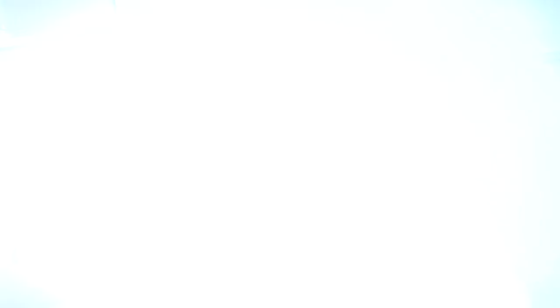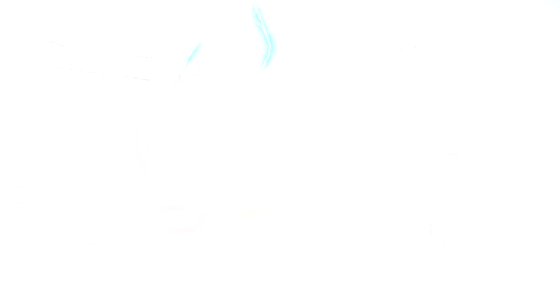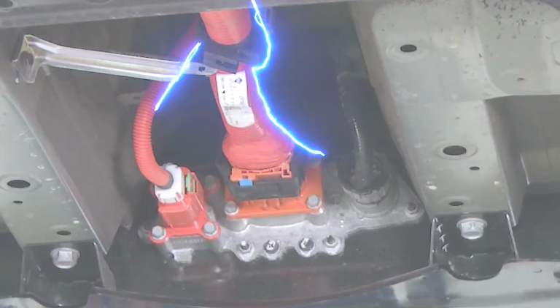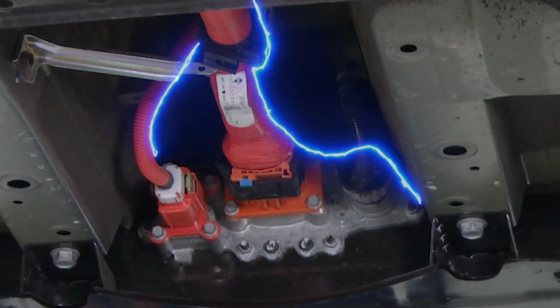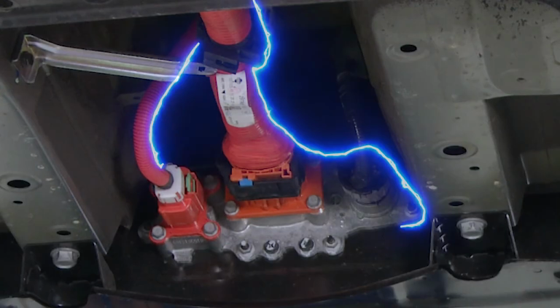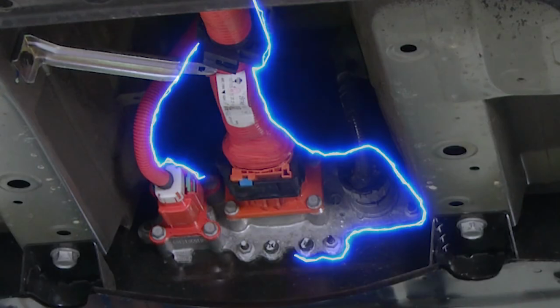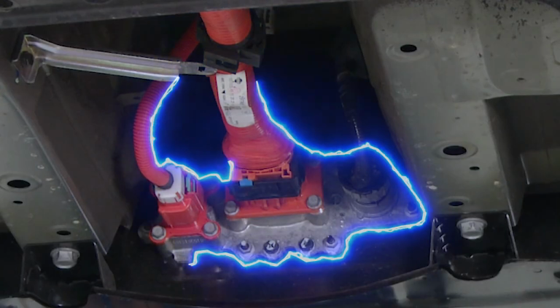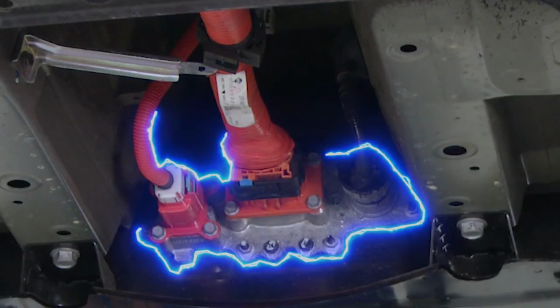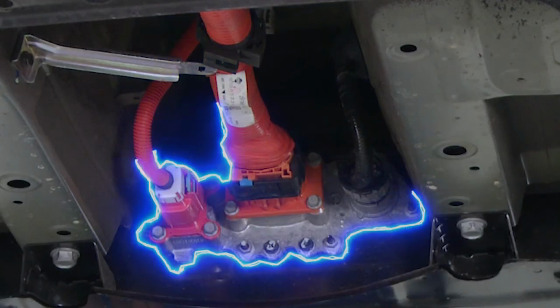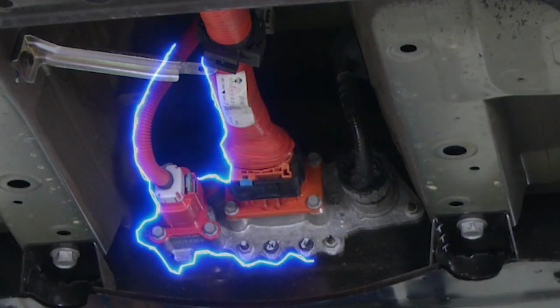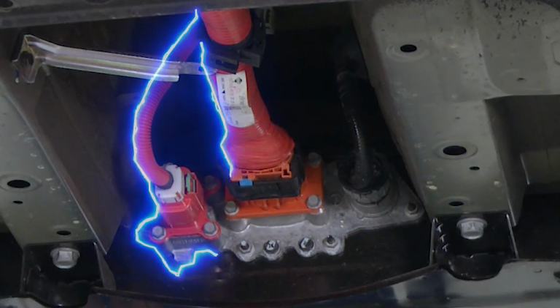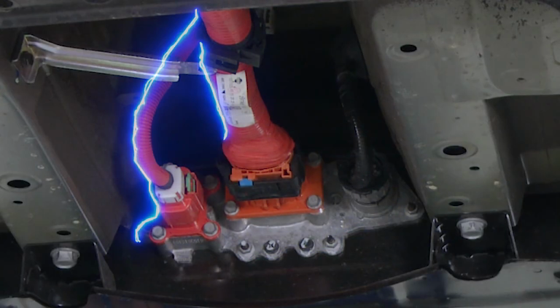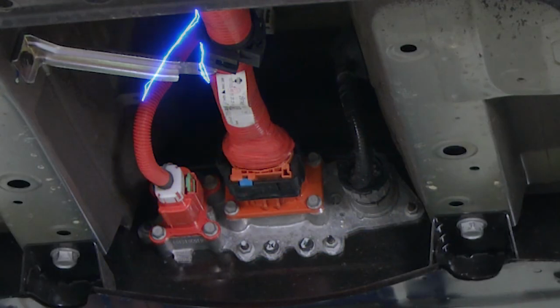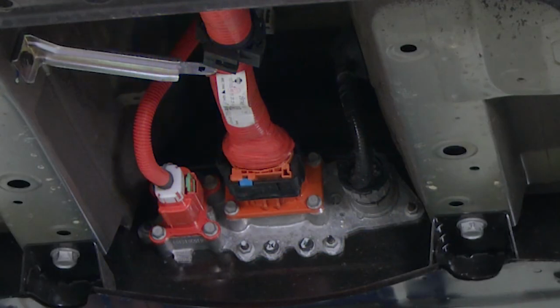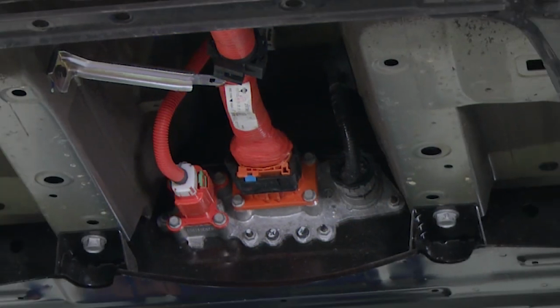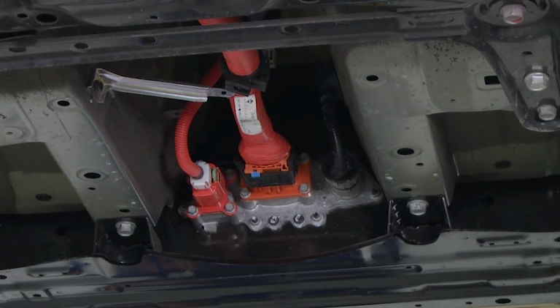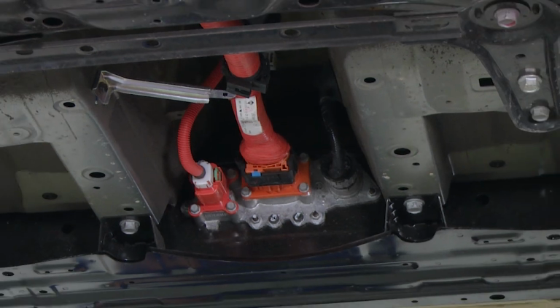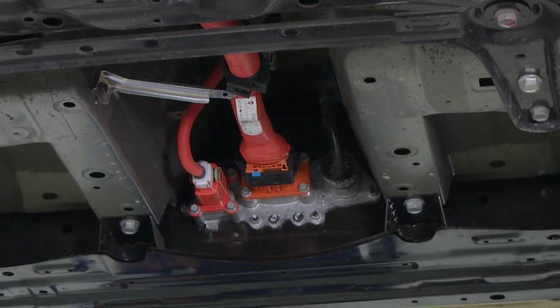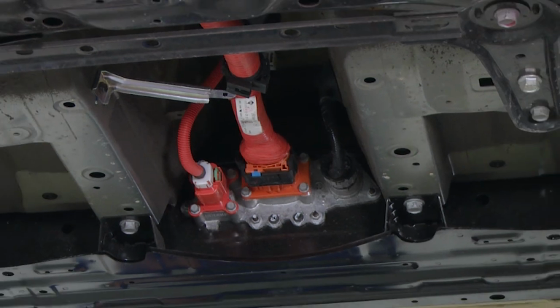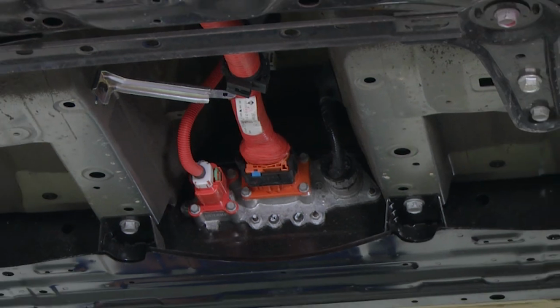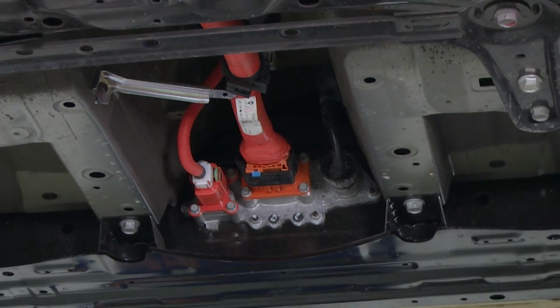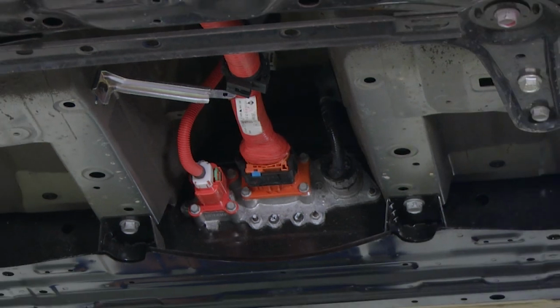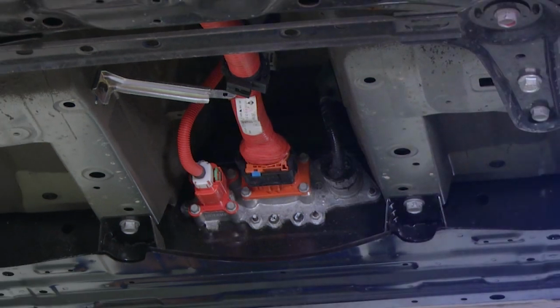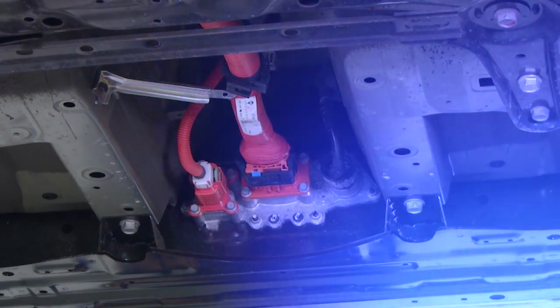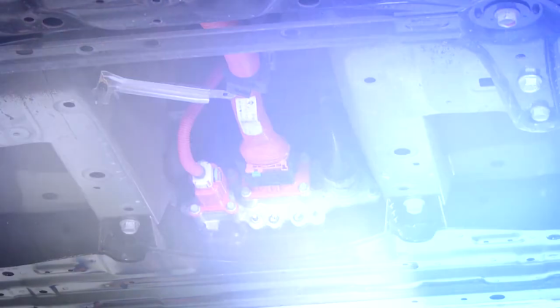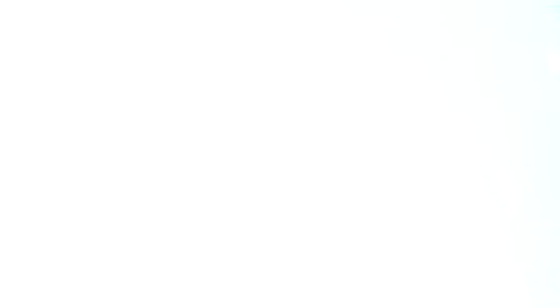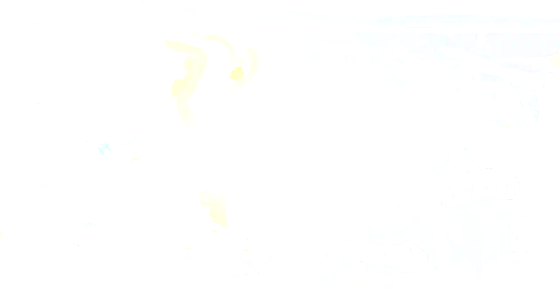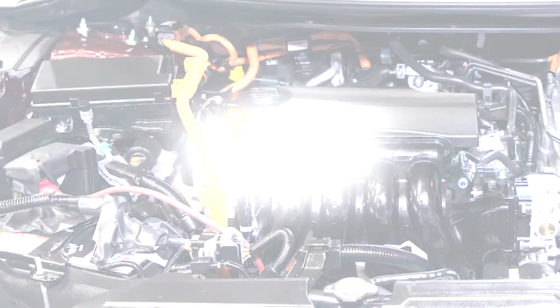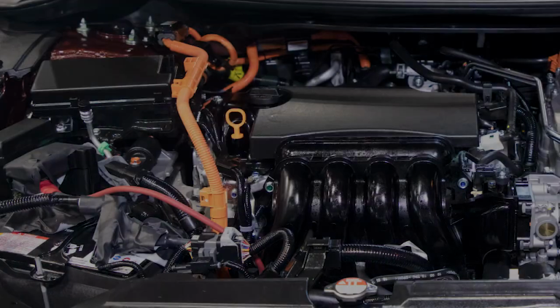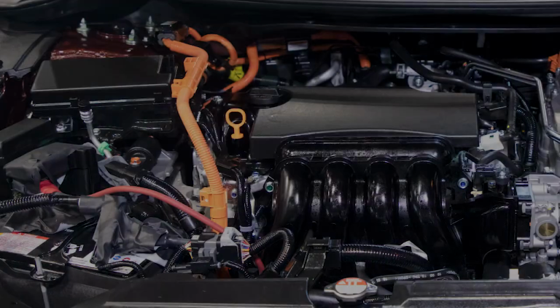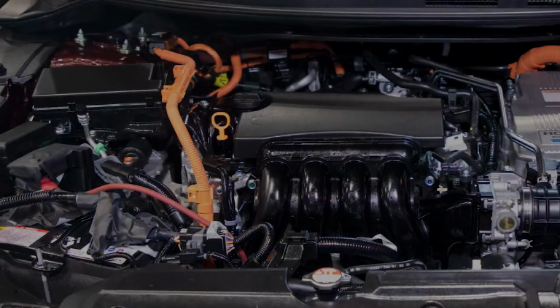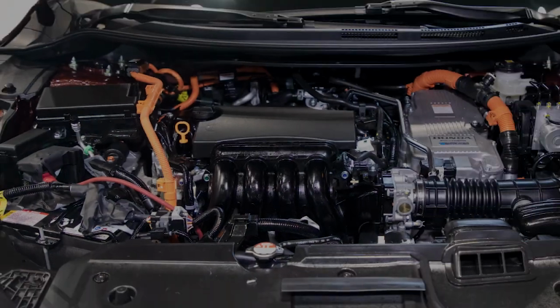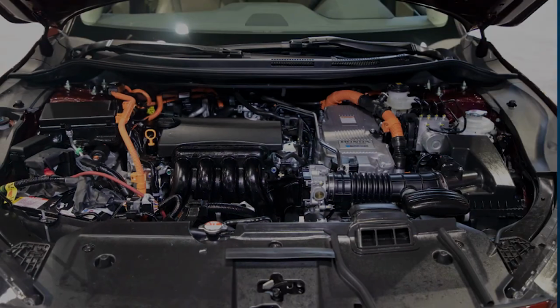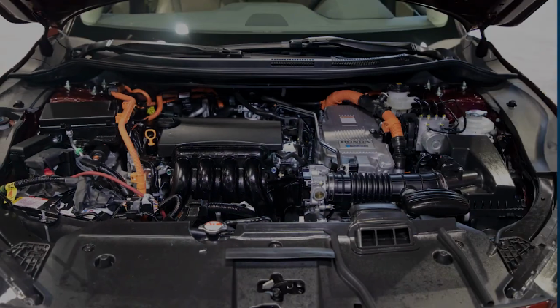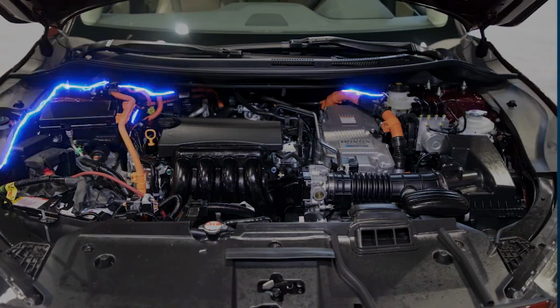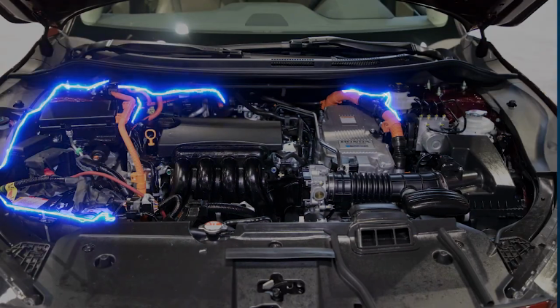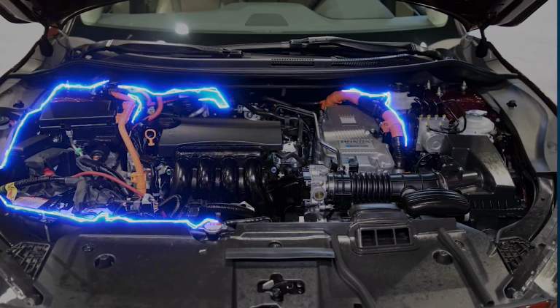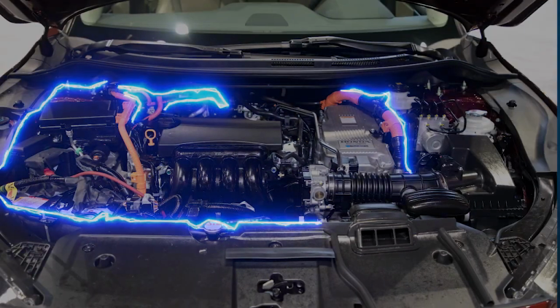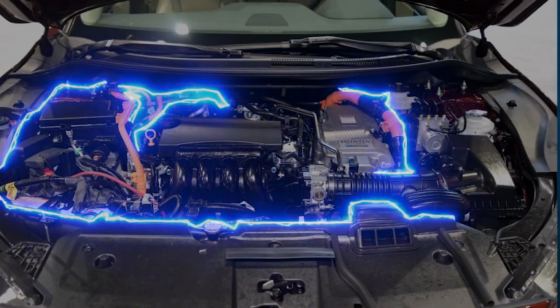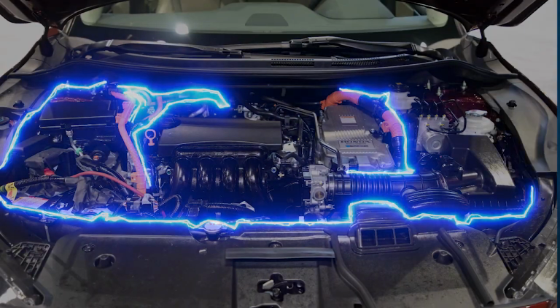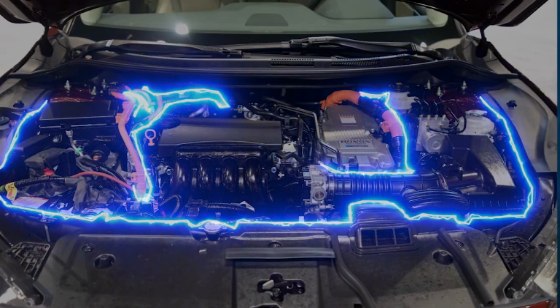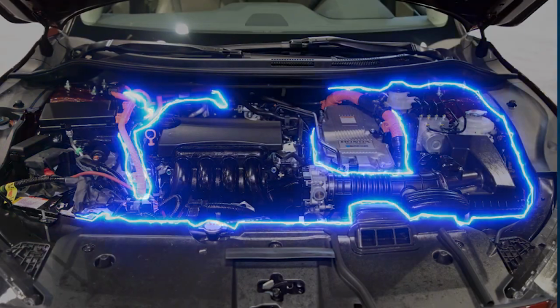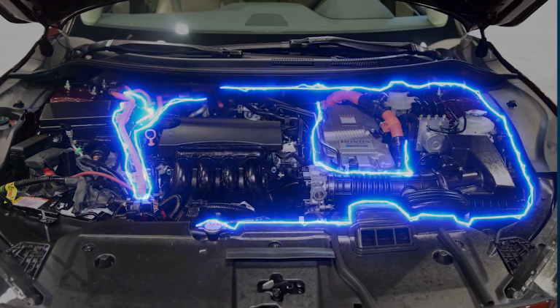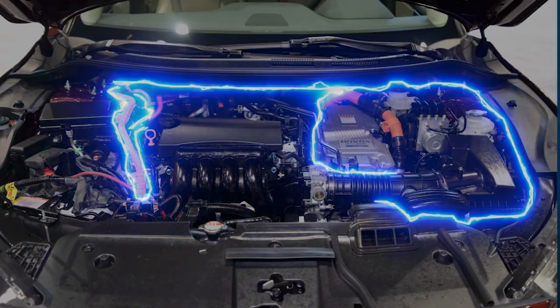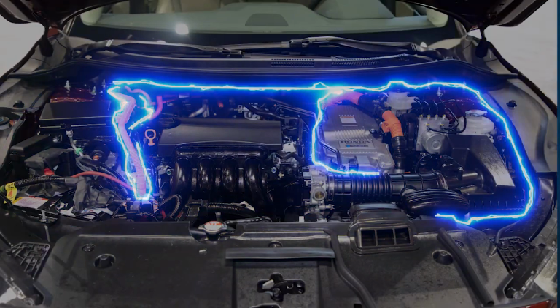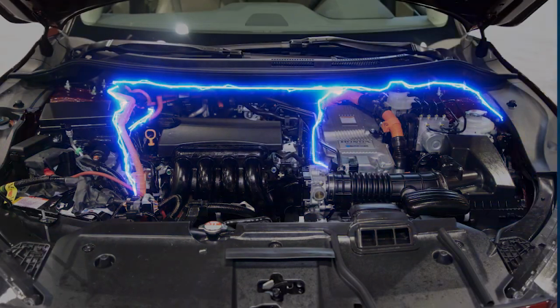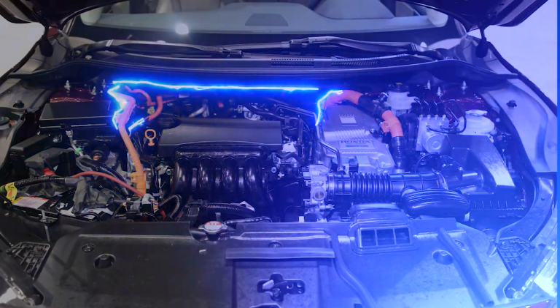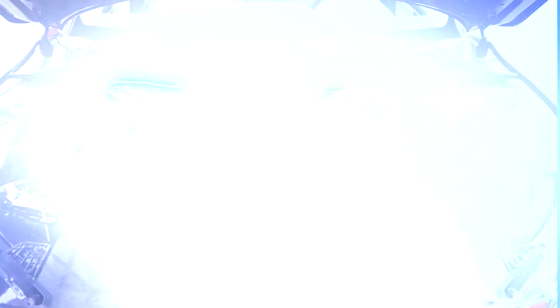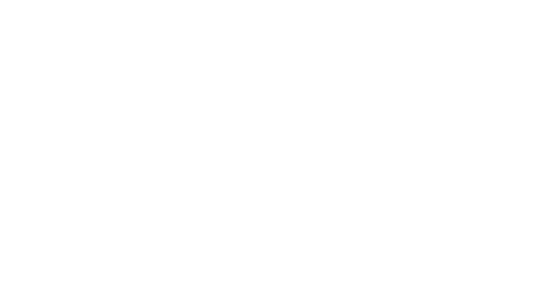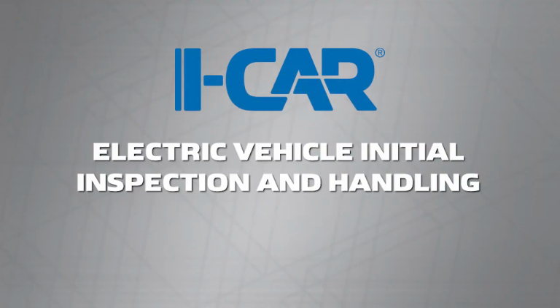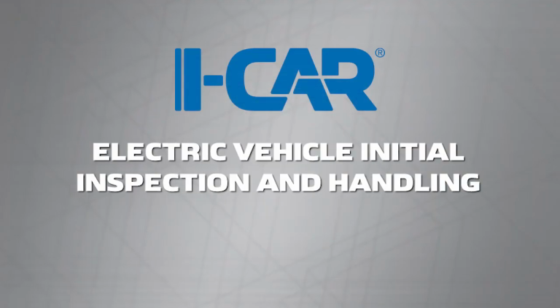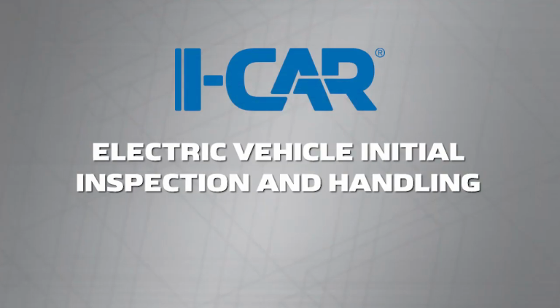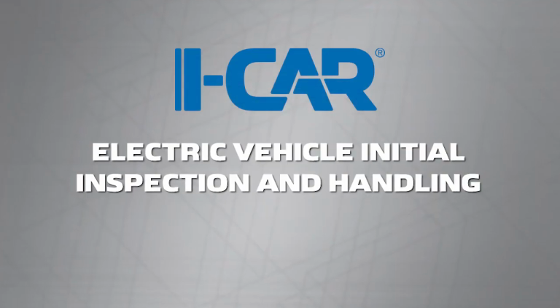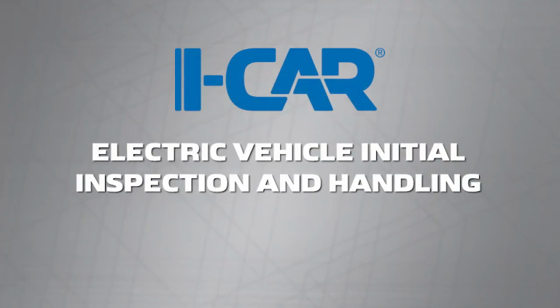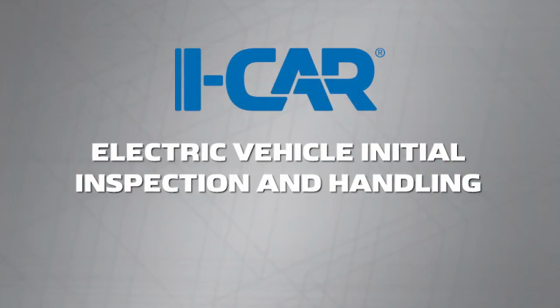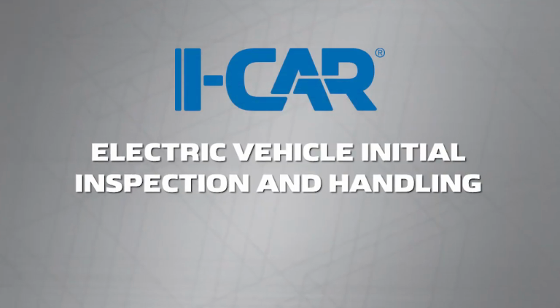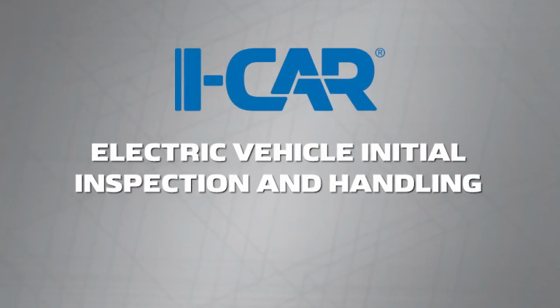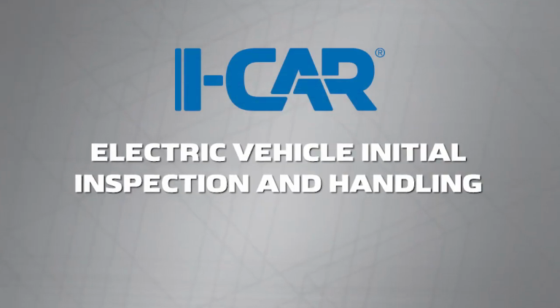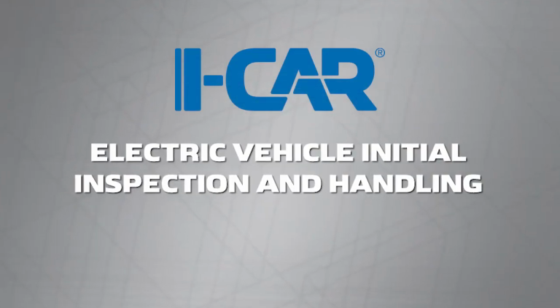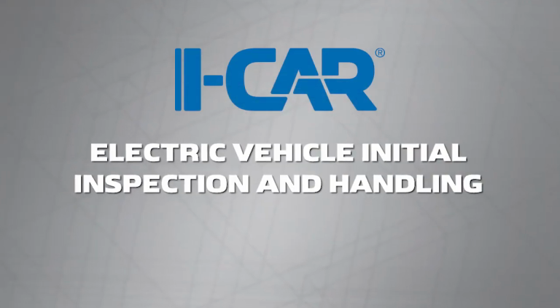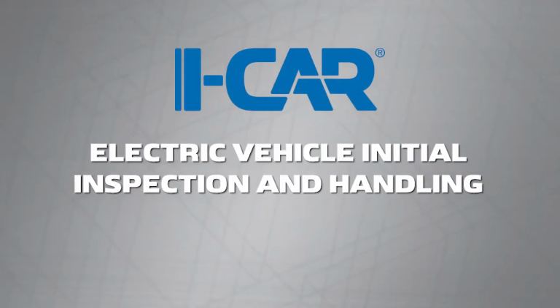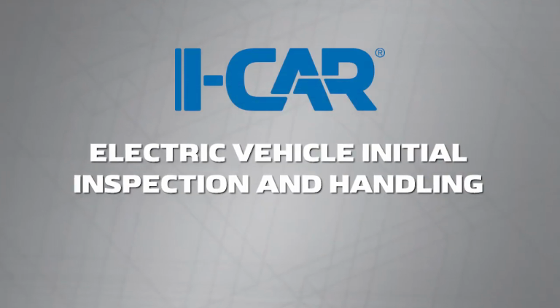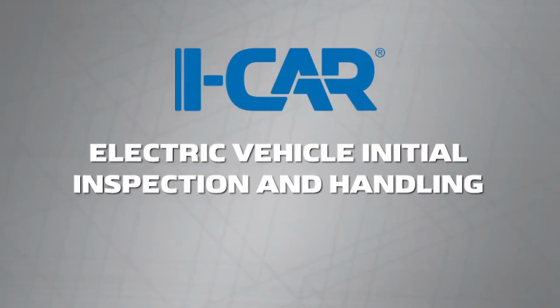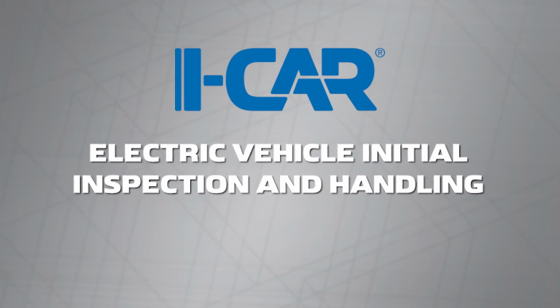Vehicles and technology are evolving. Train today for tomorrow's repairs. Register now.